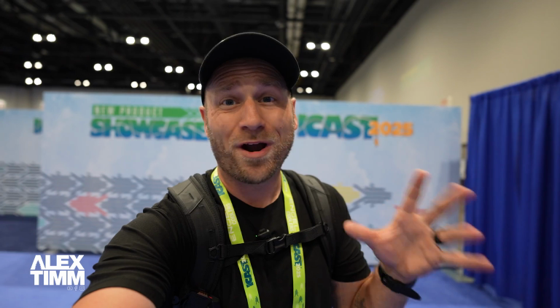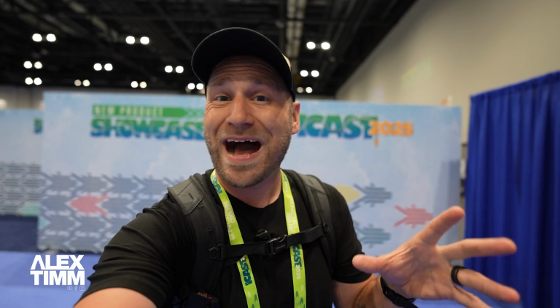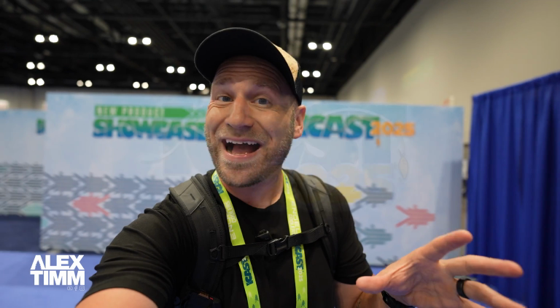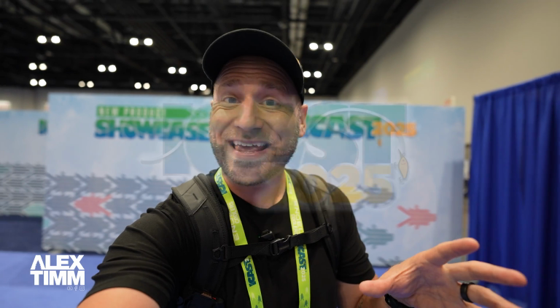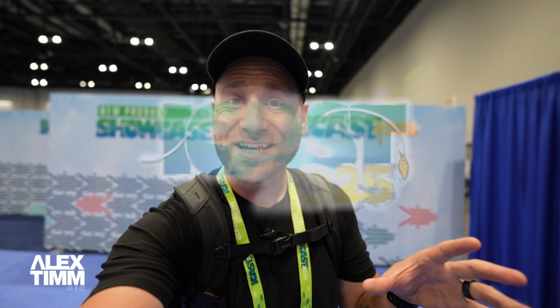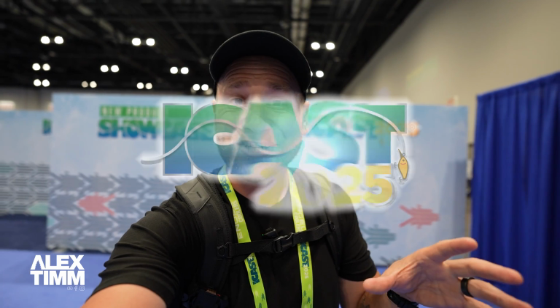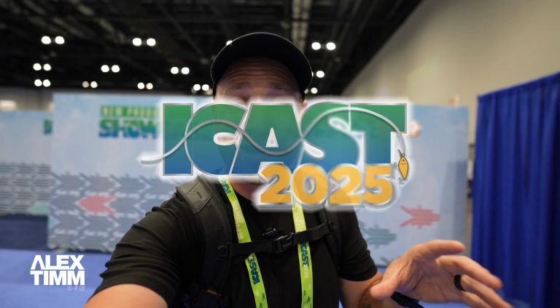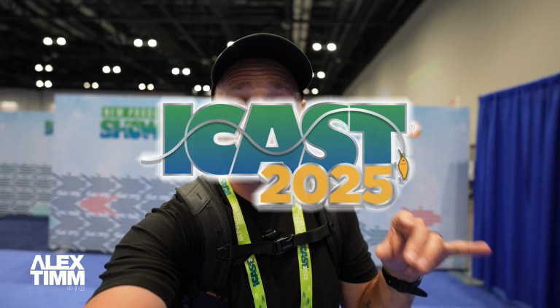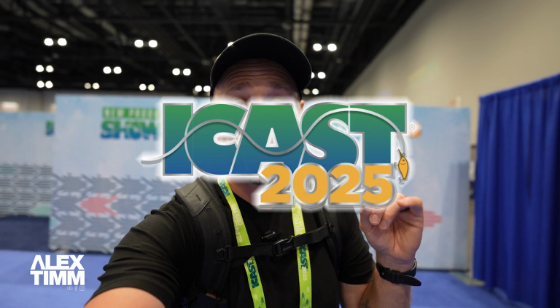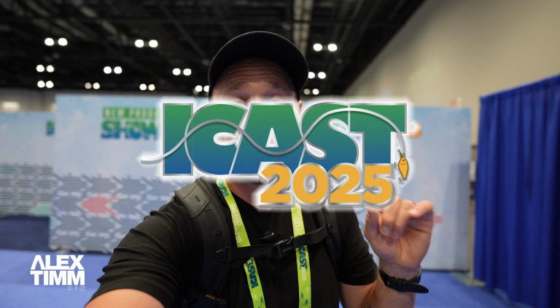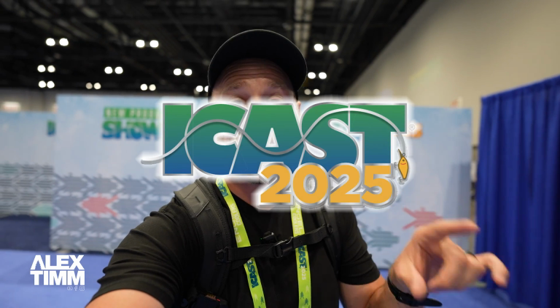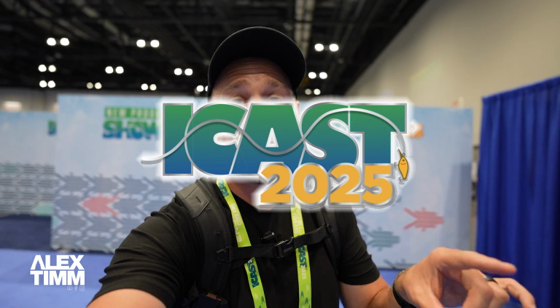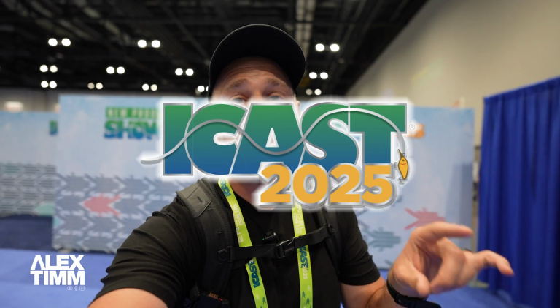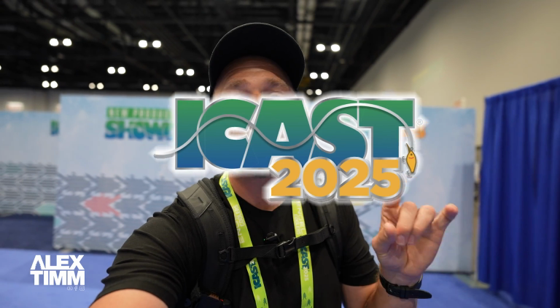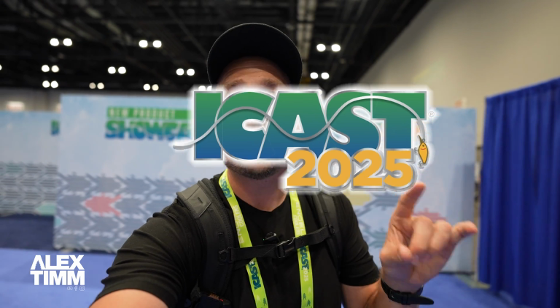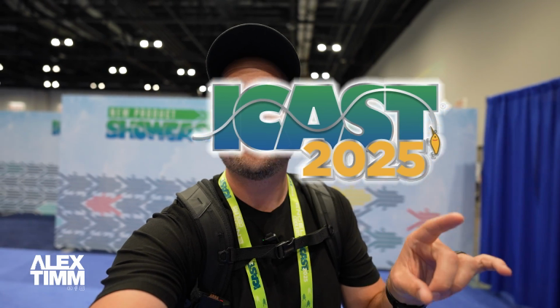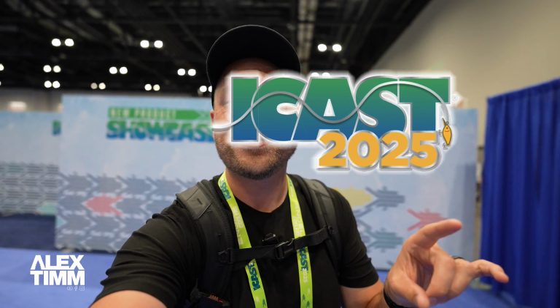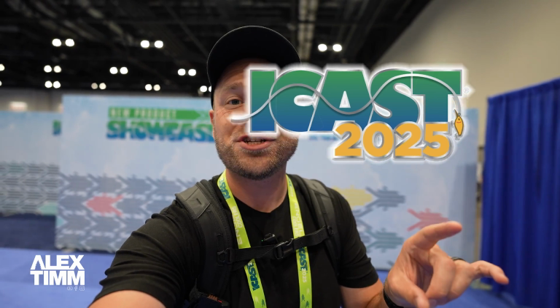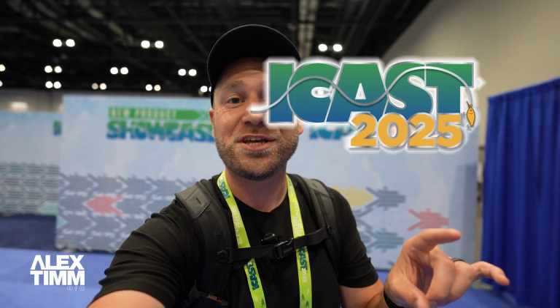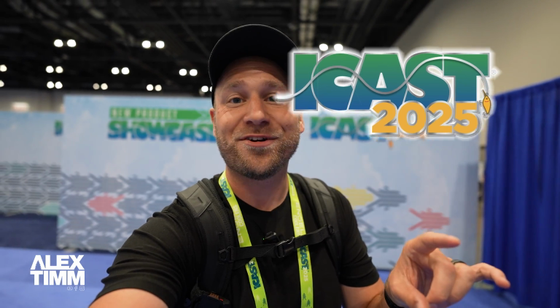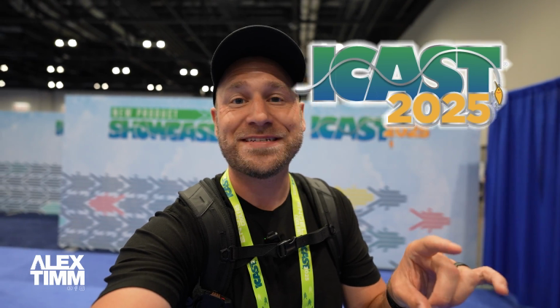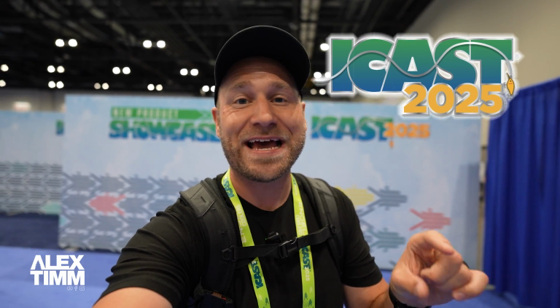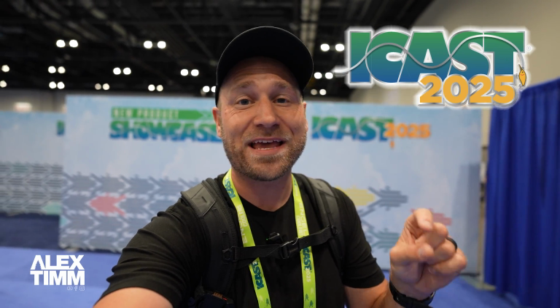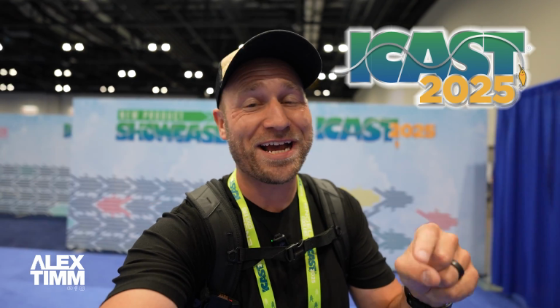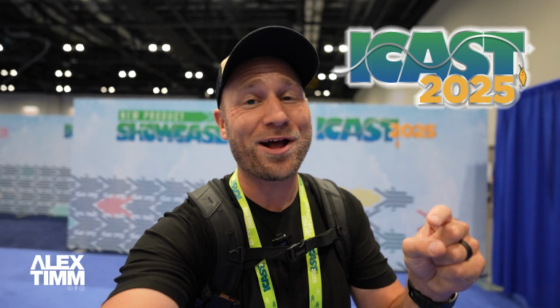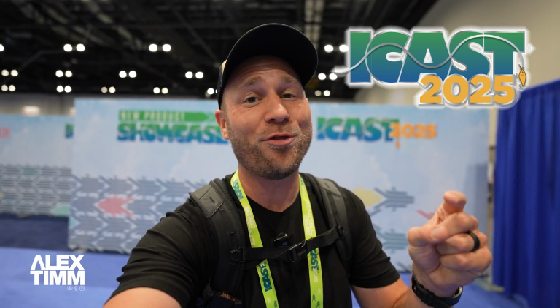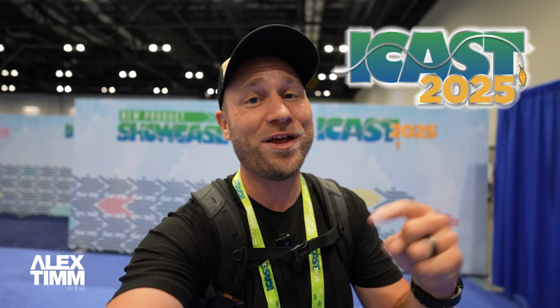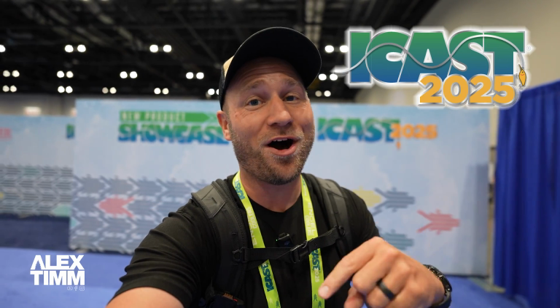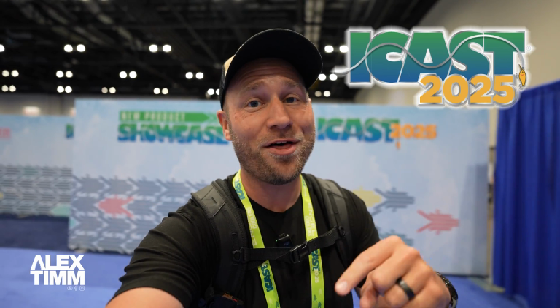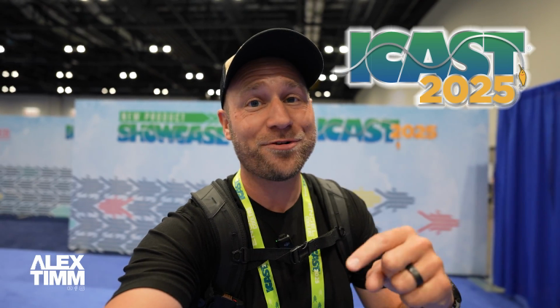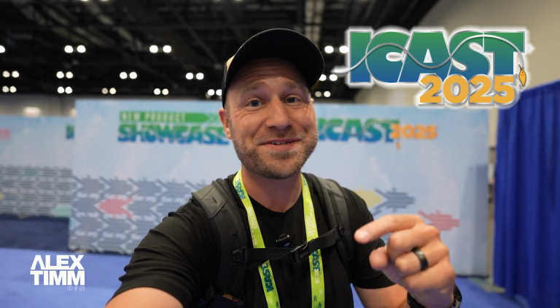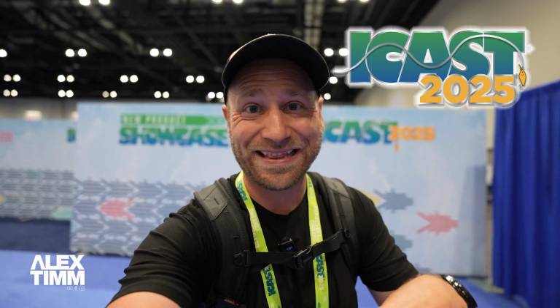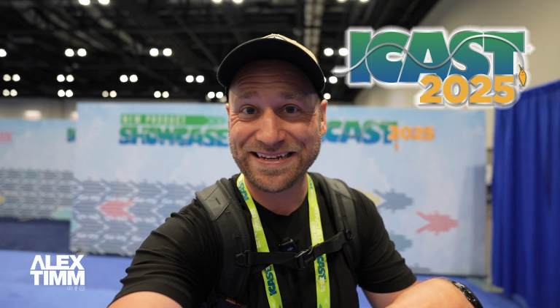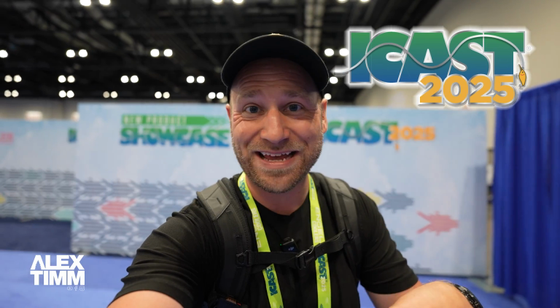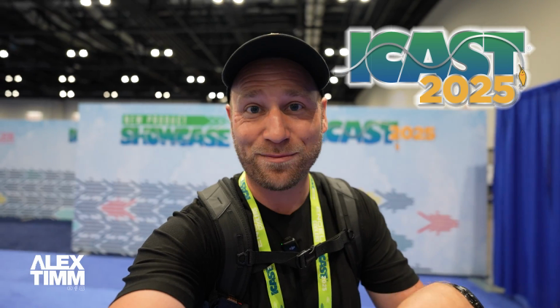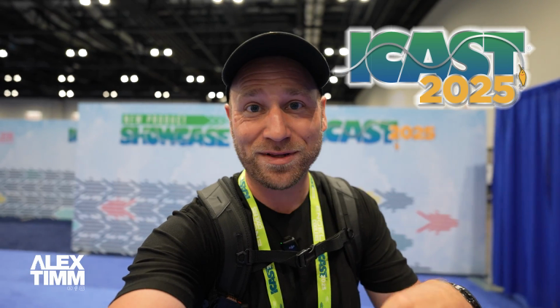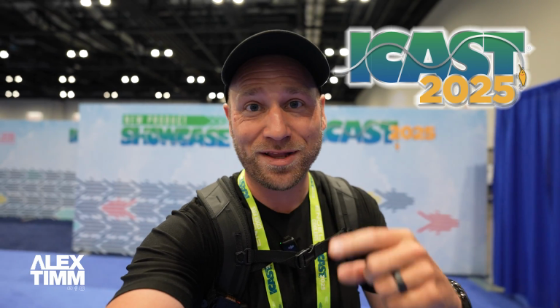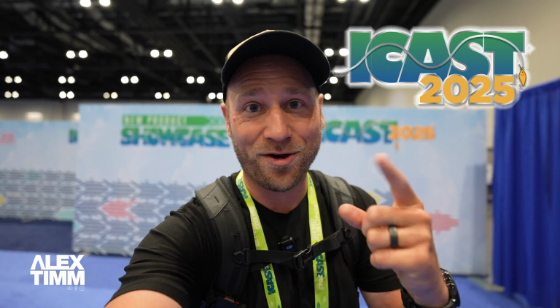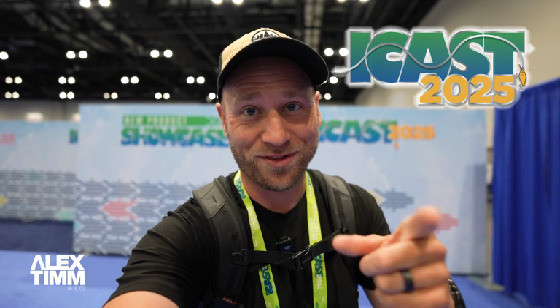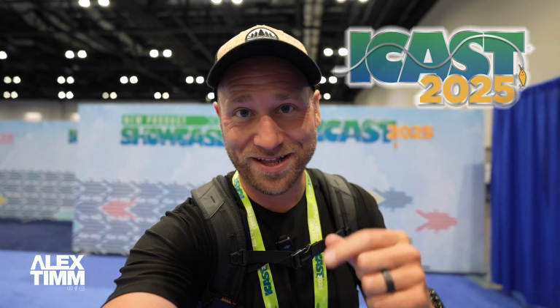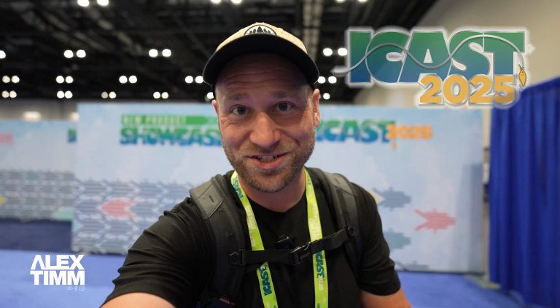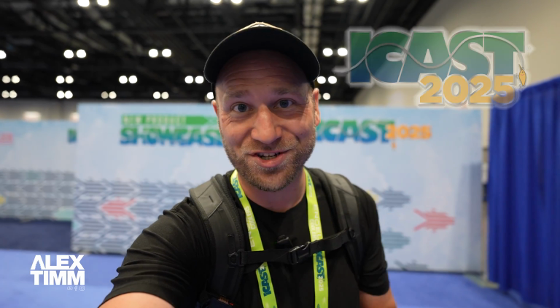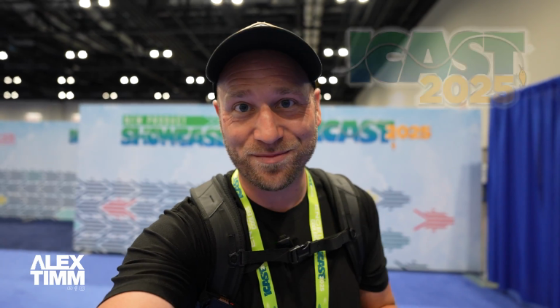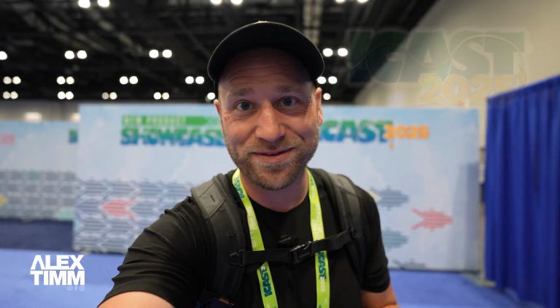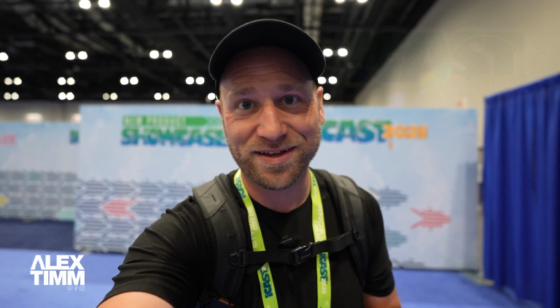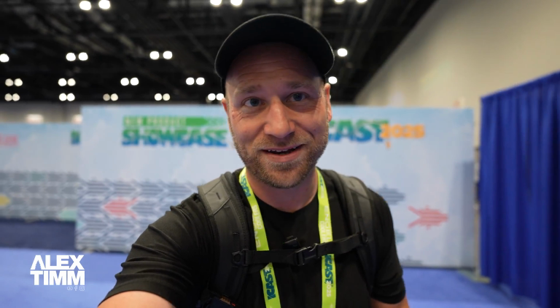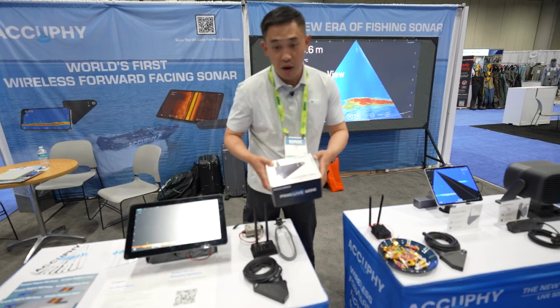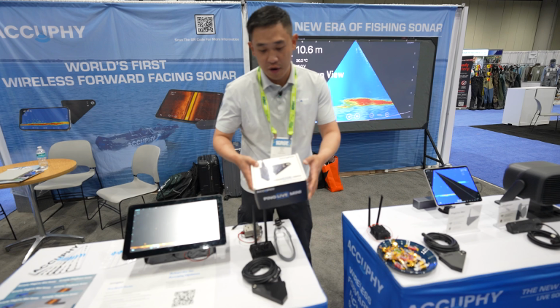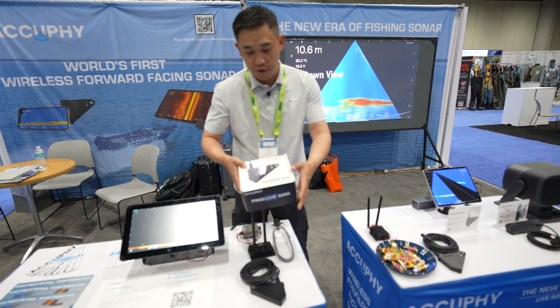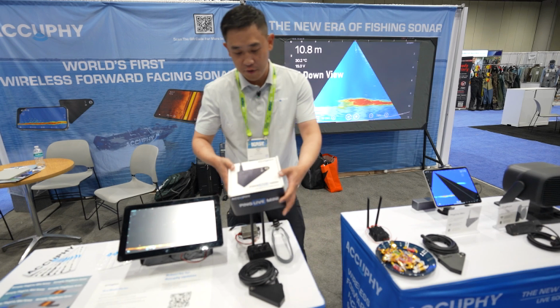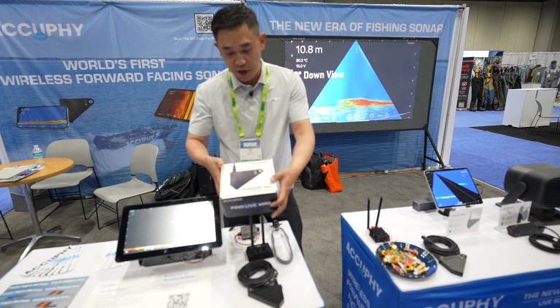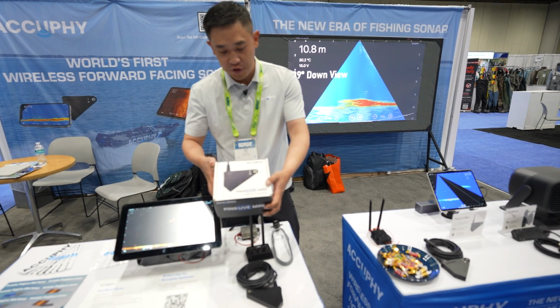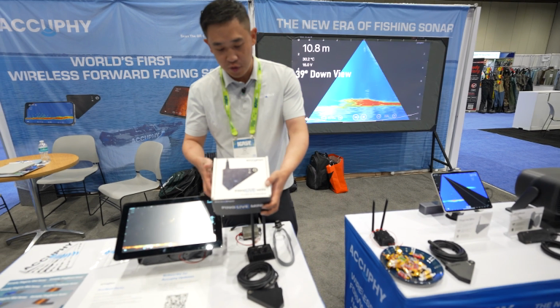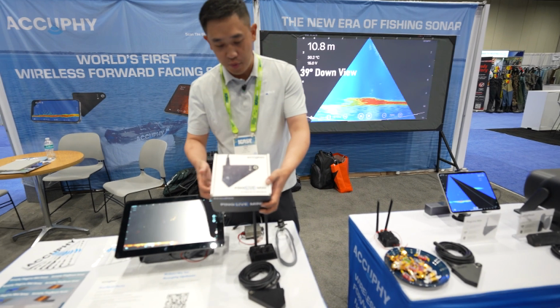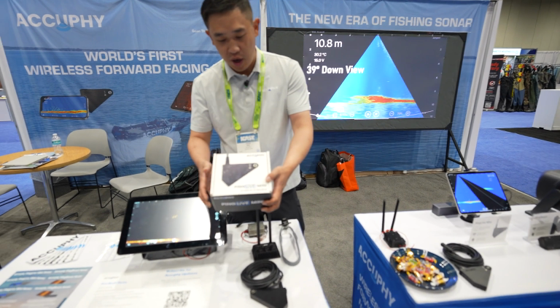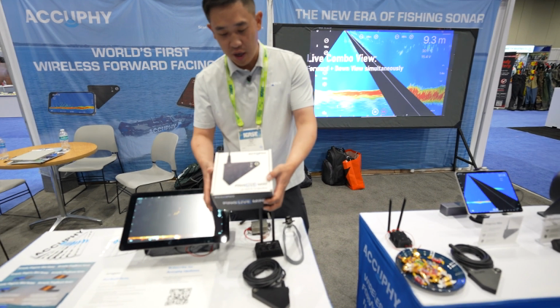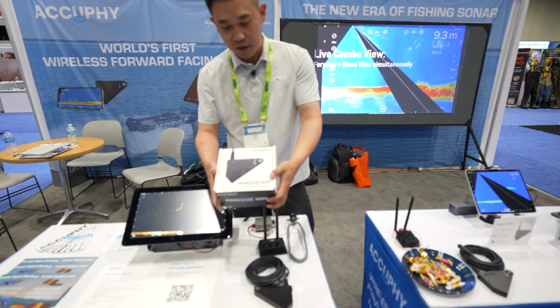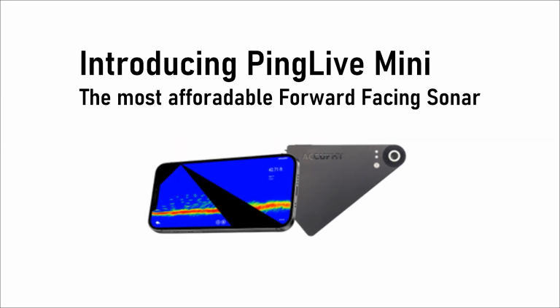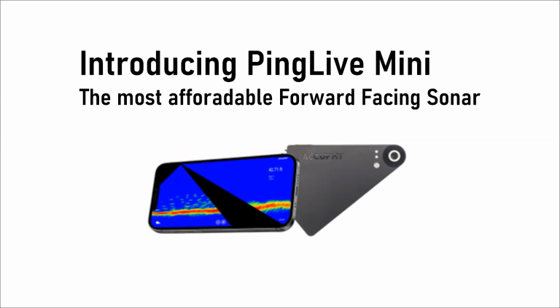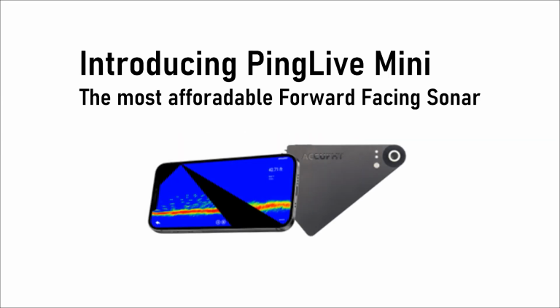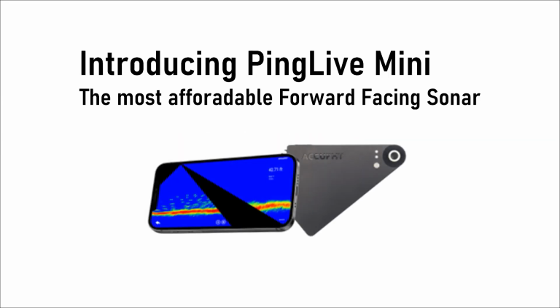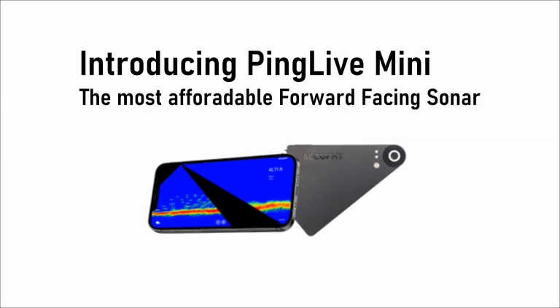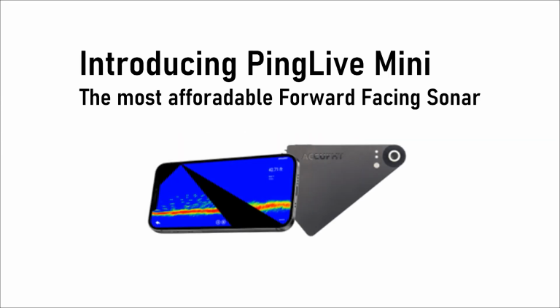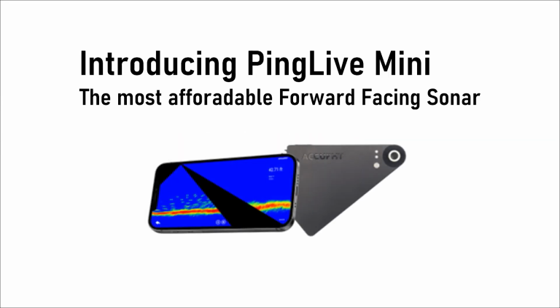We're at iCast, checking out the latest in fishing gear and tech. AccuFi's new product: Ping Life Mini.